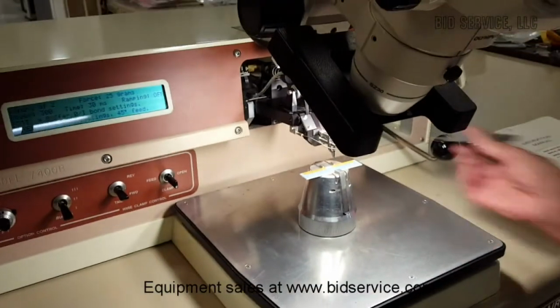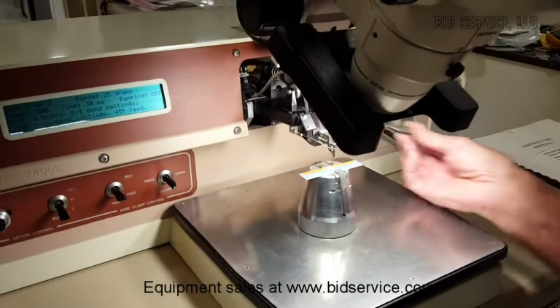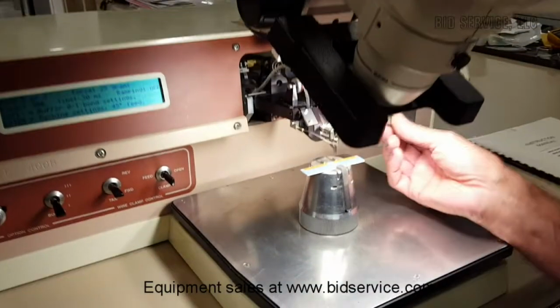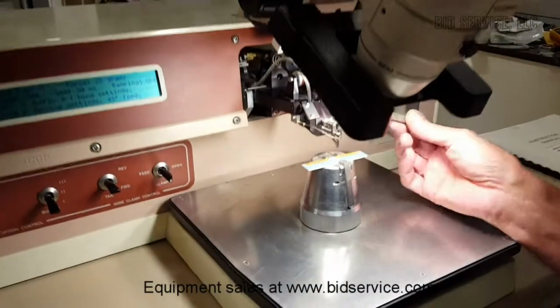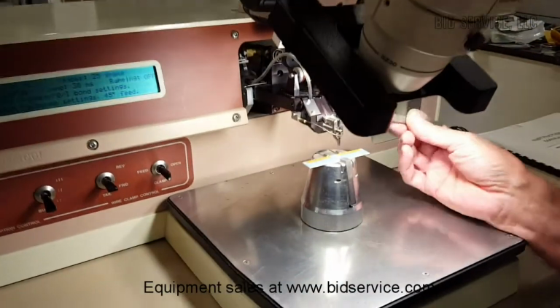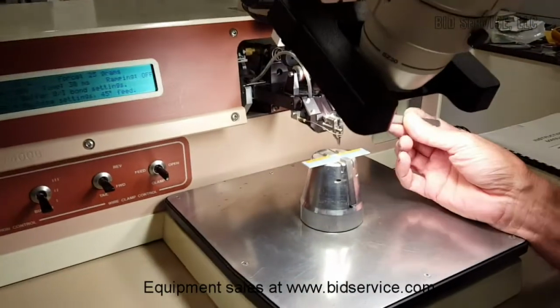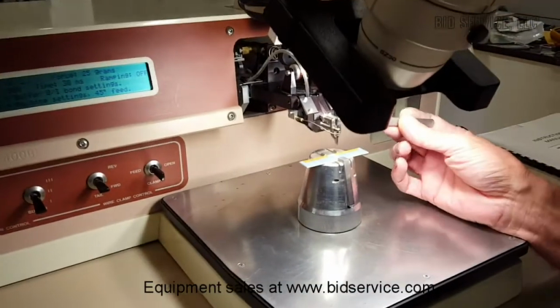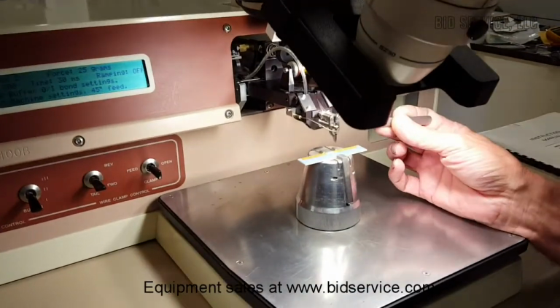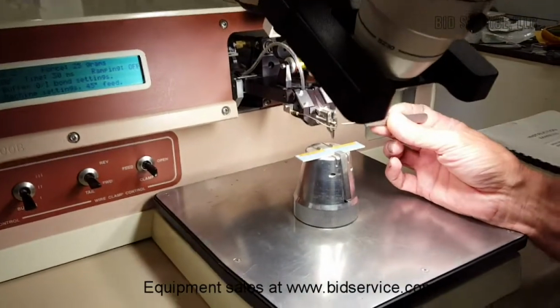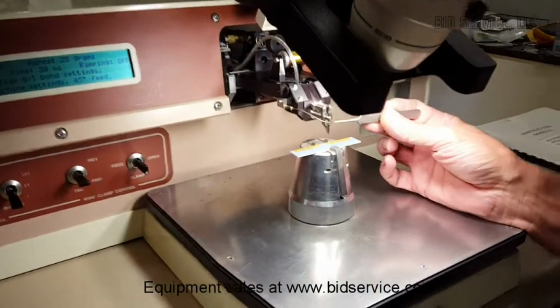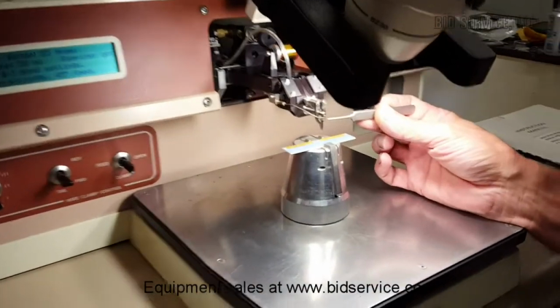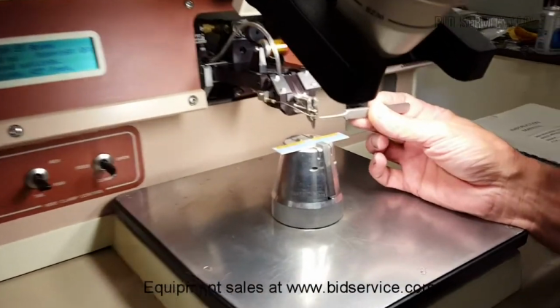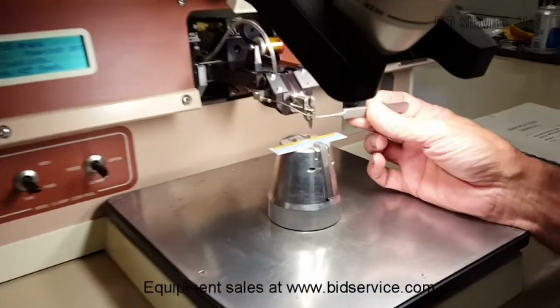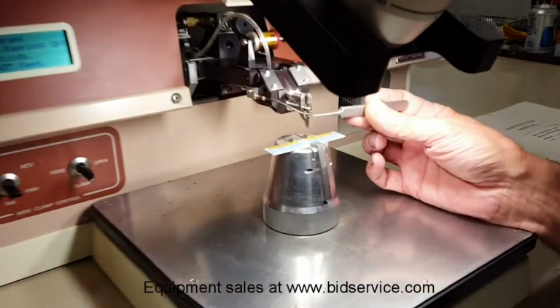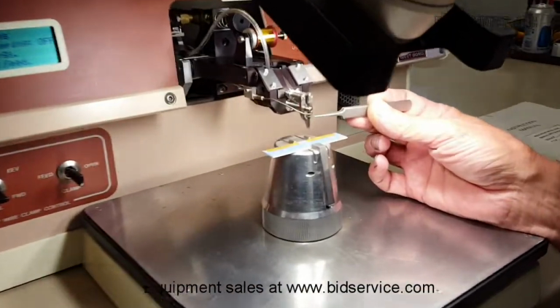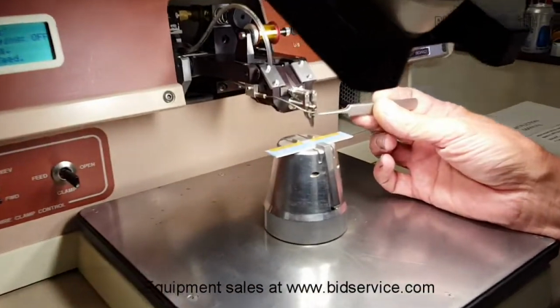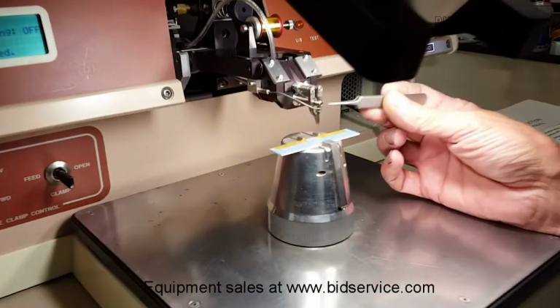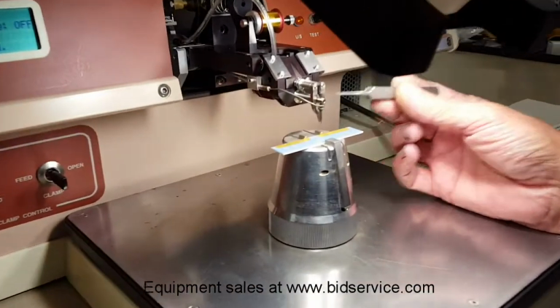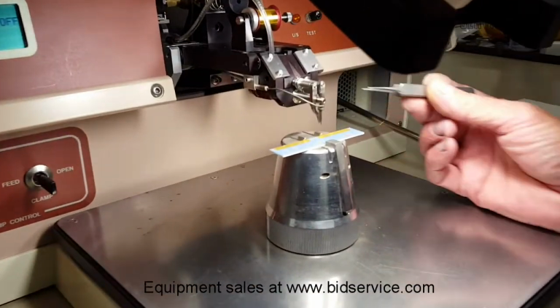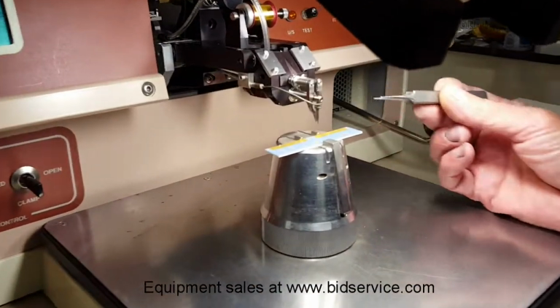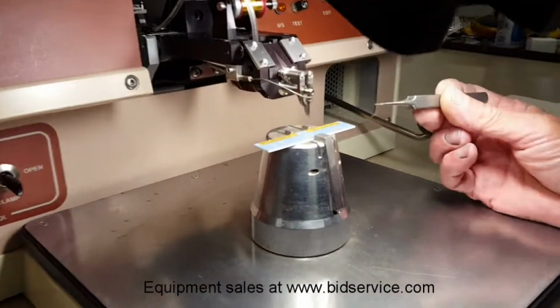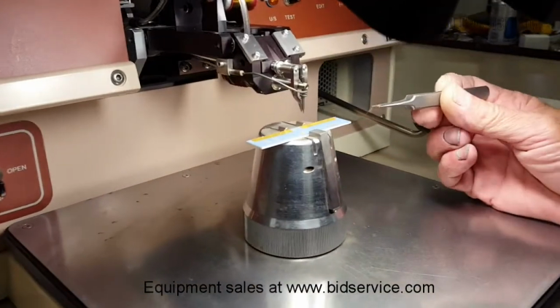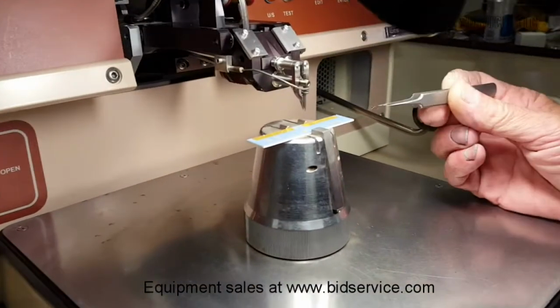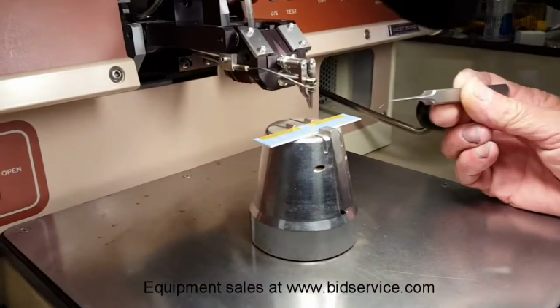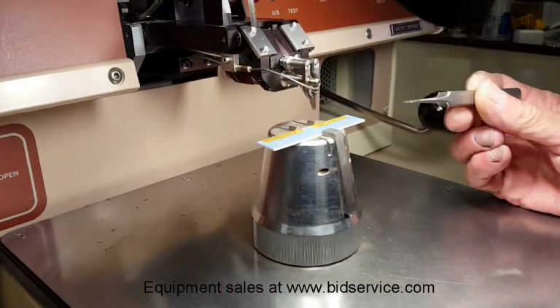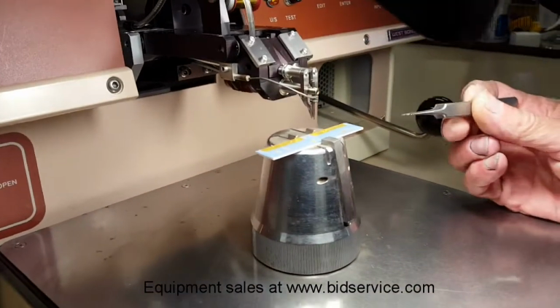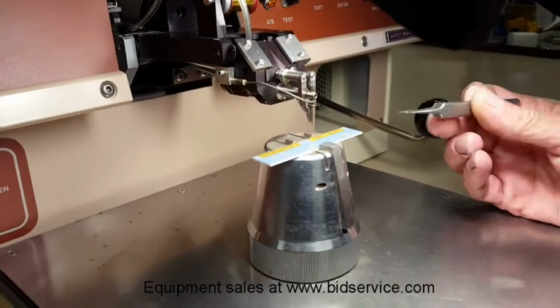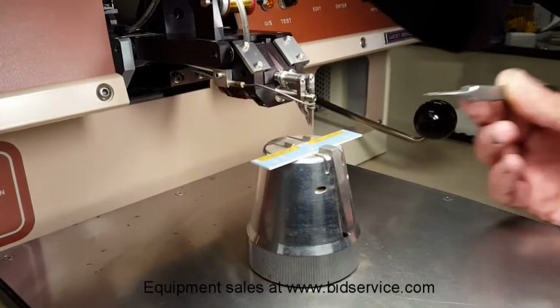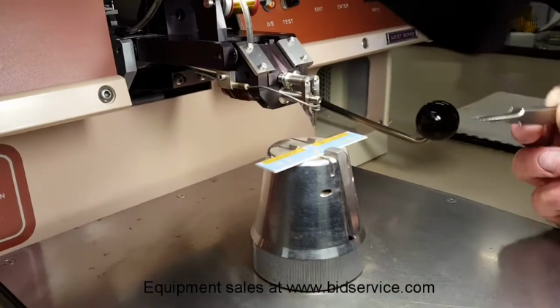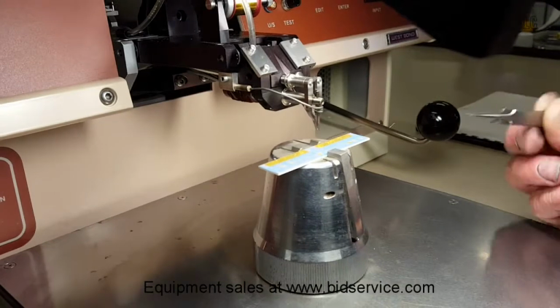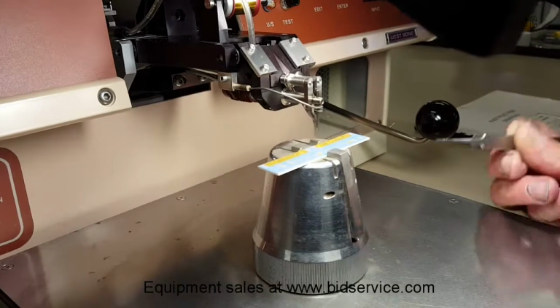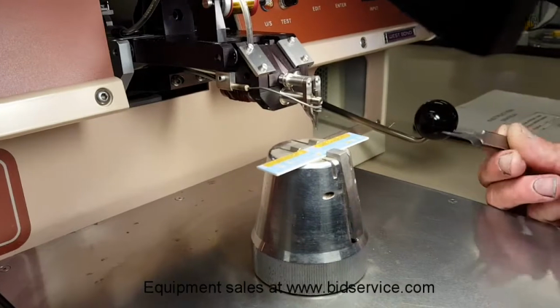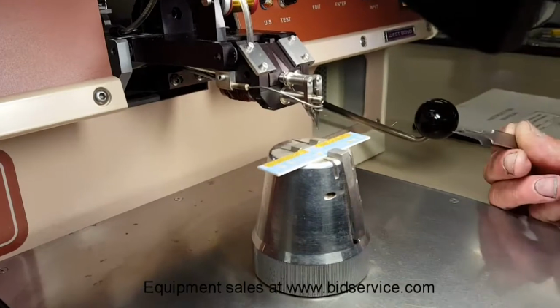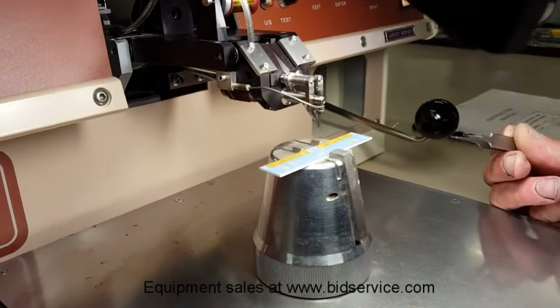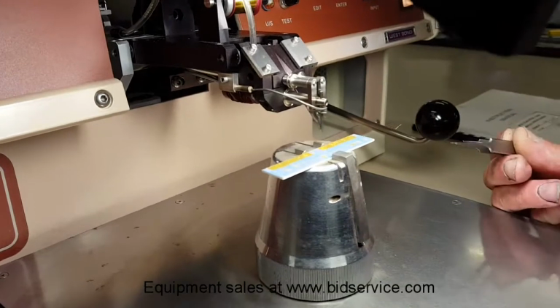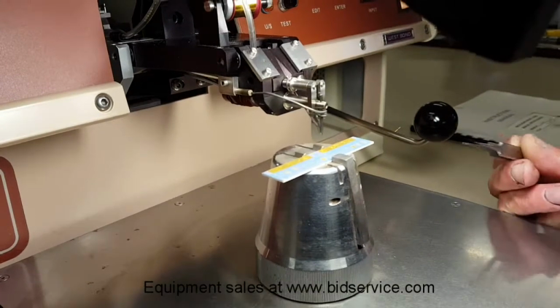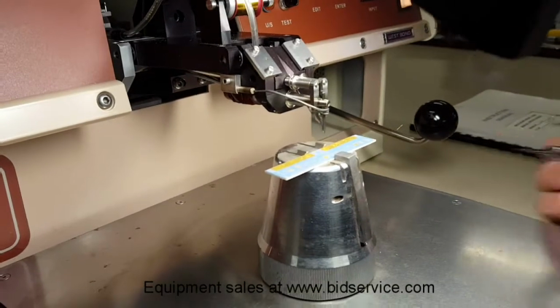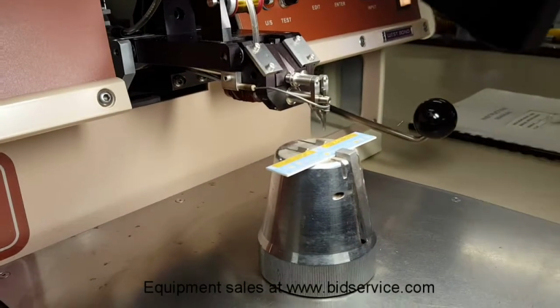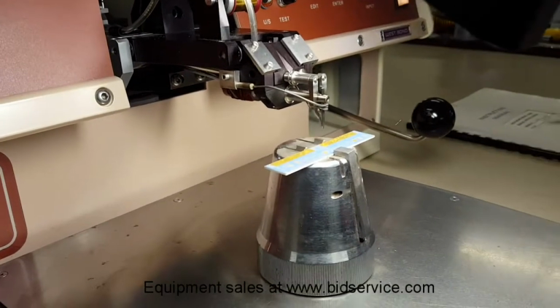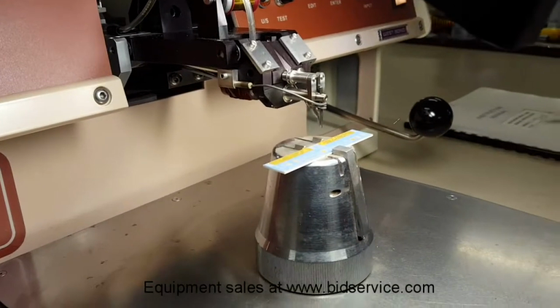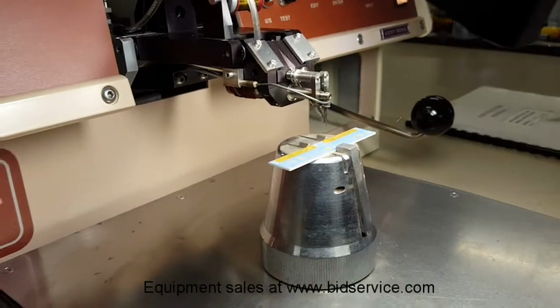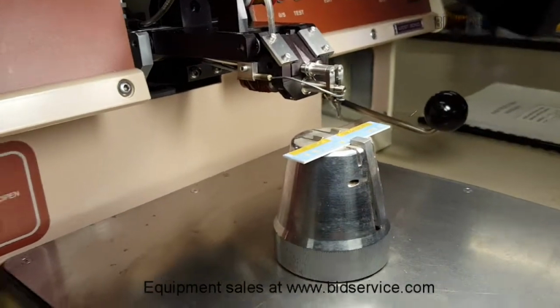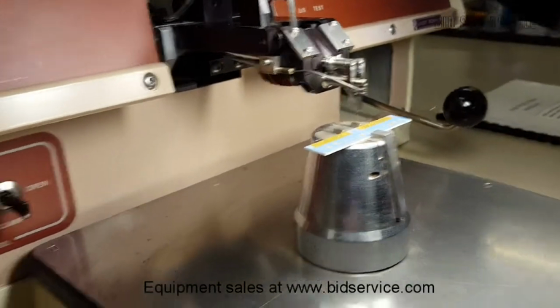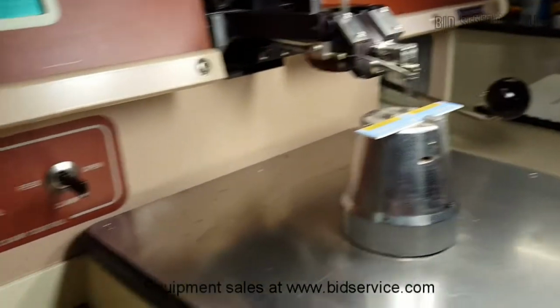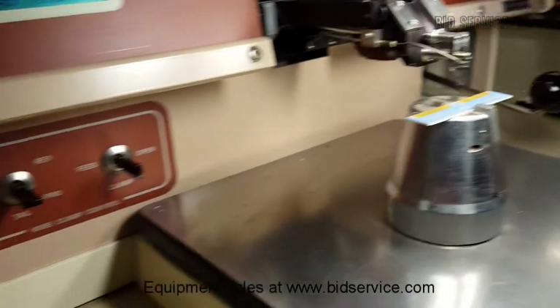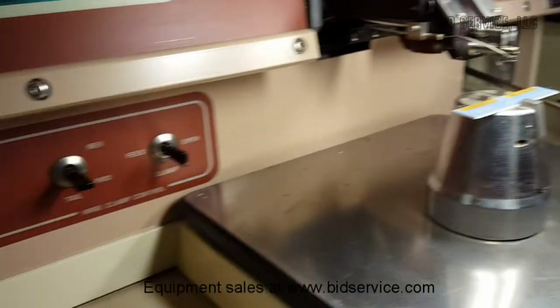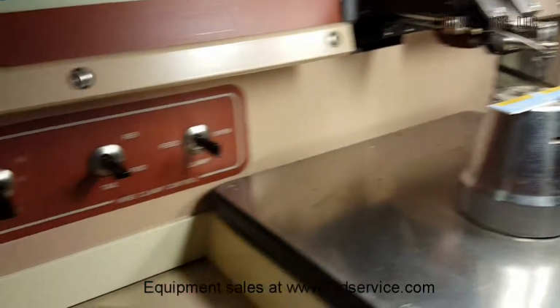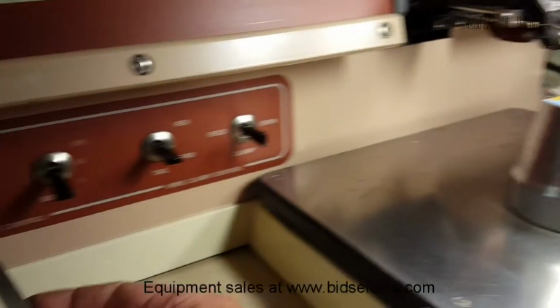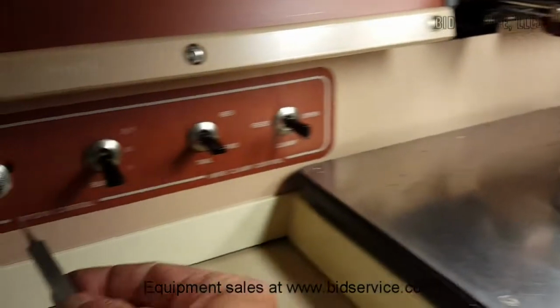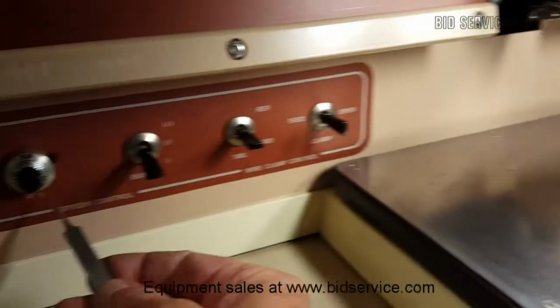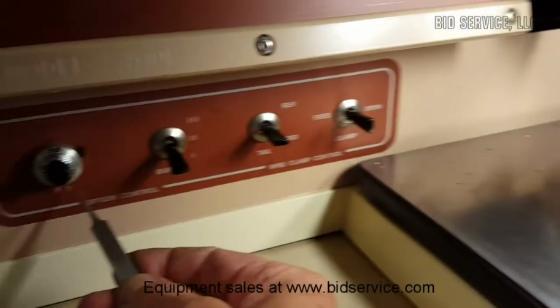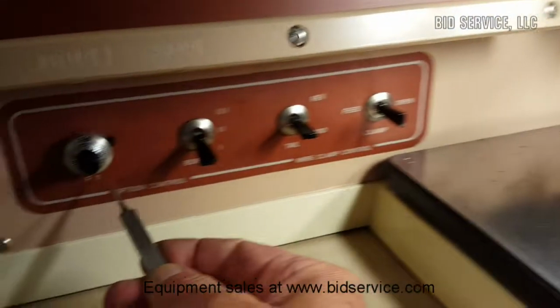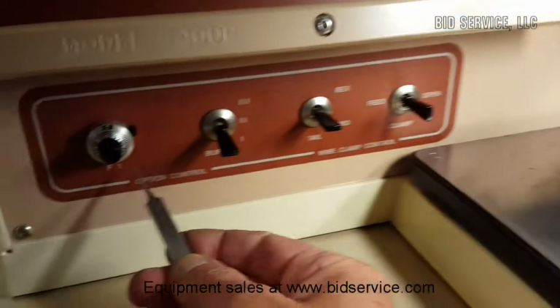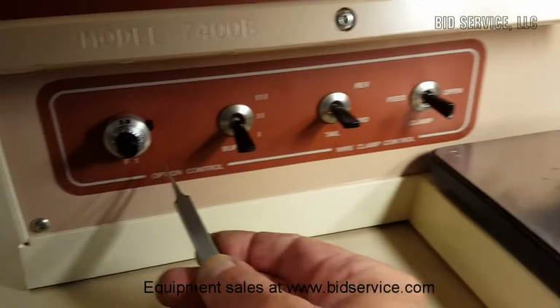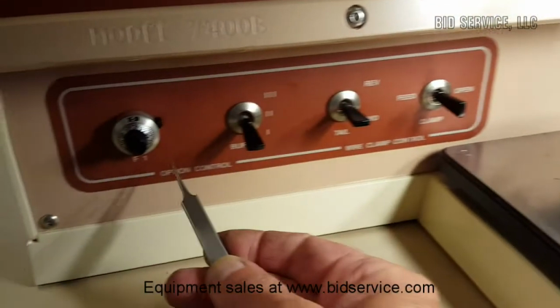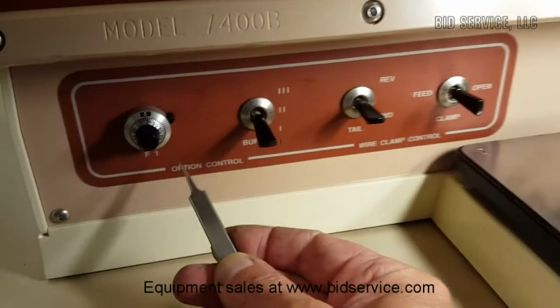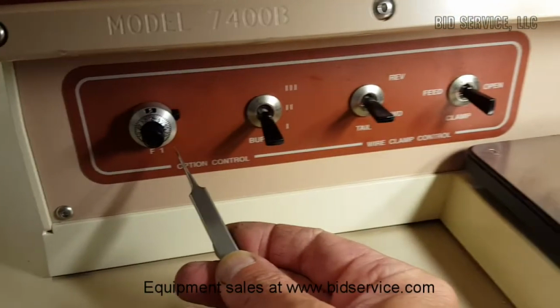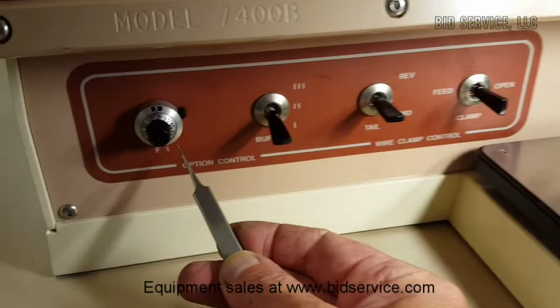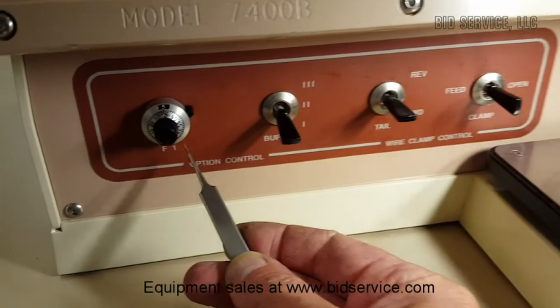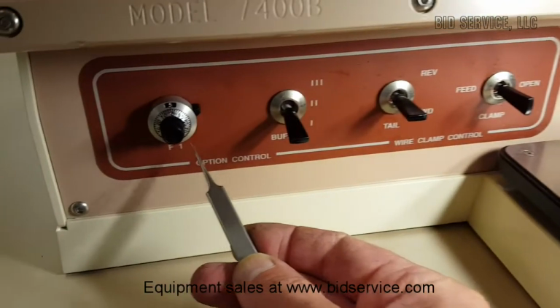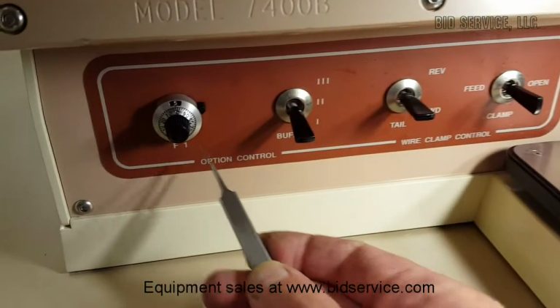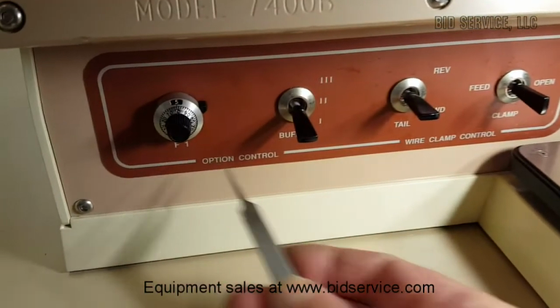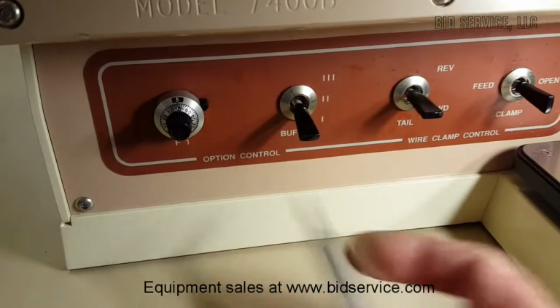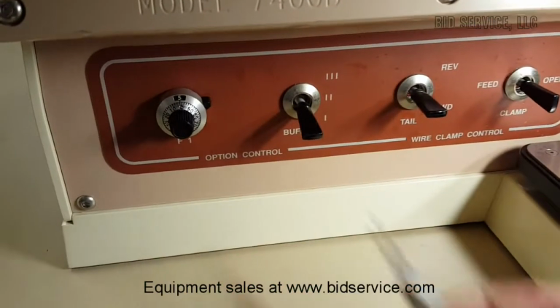This also has a radiant heater on here. I have it set to 5 on the pot for the tool heat setting.